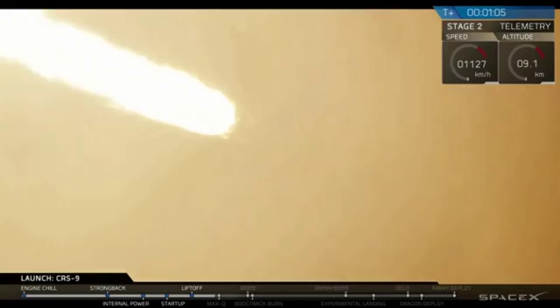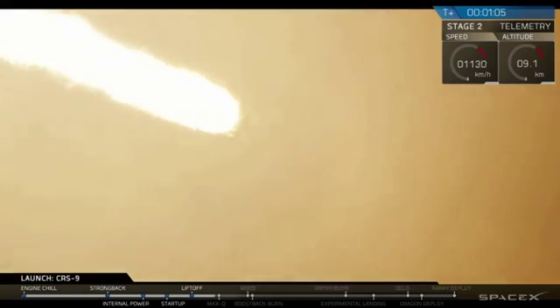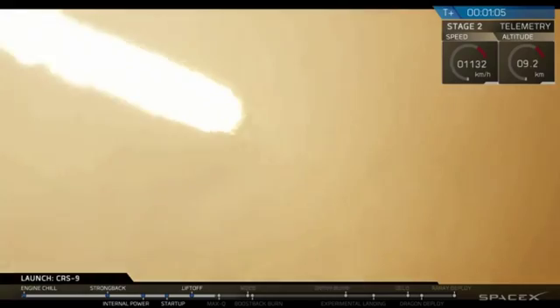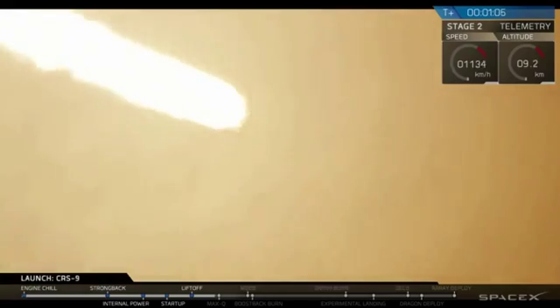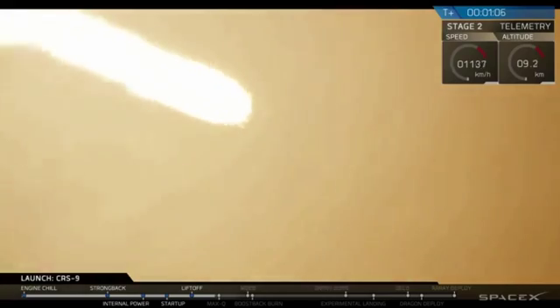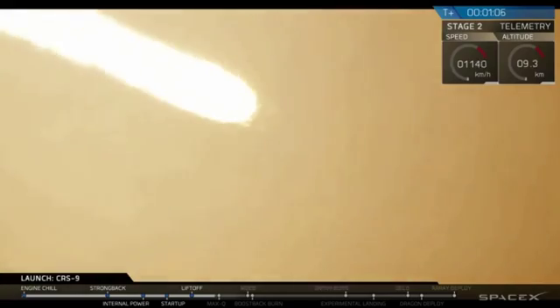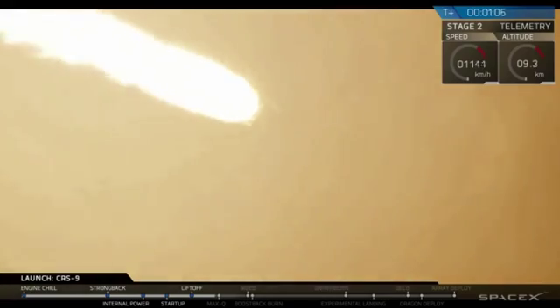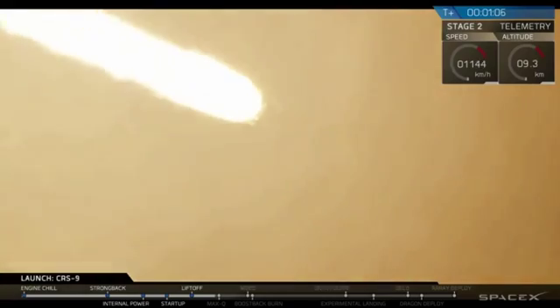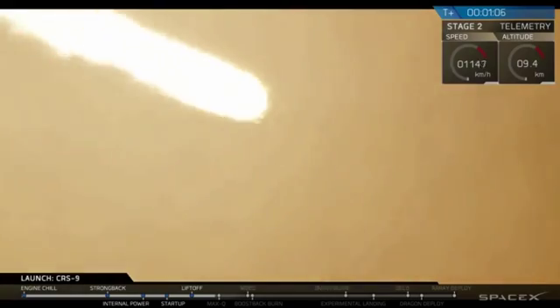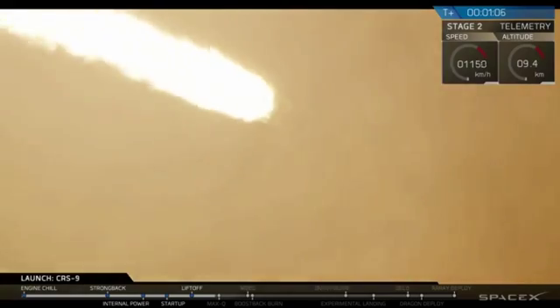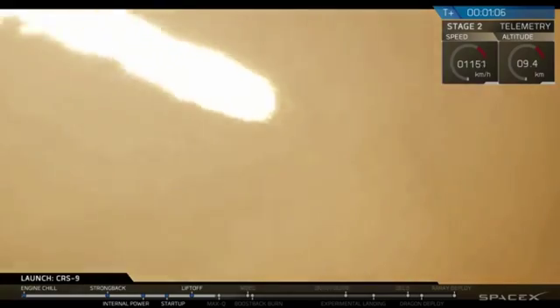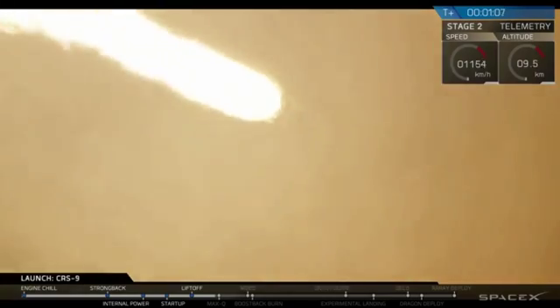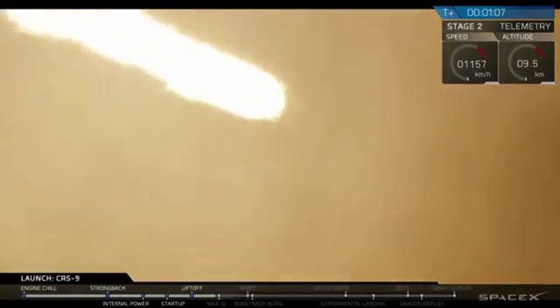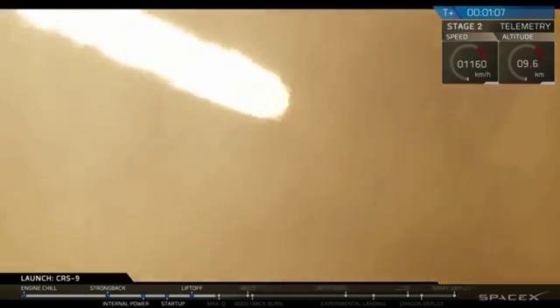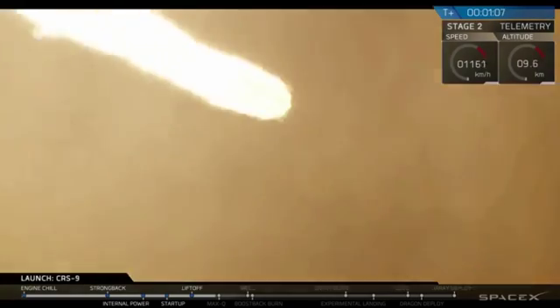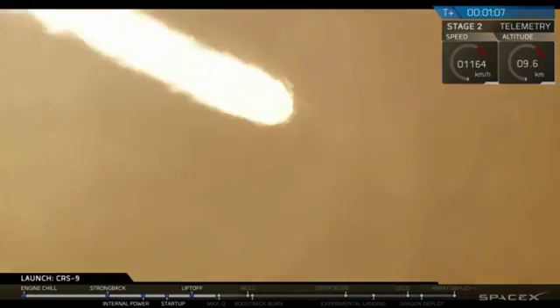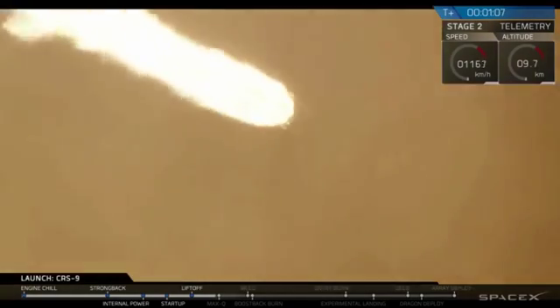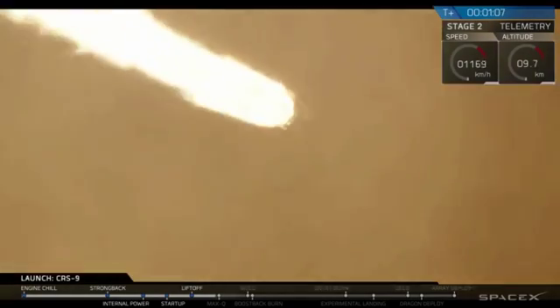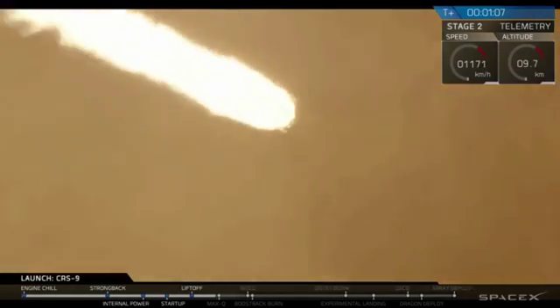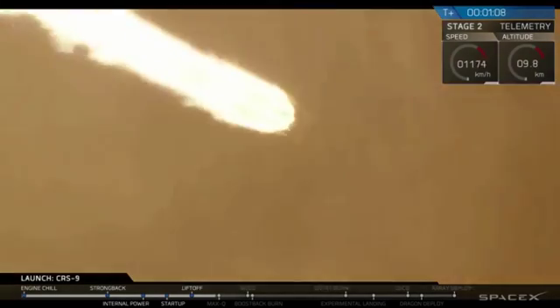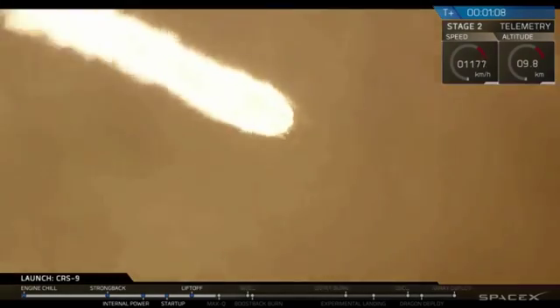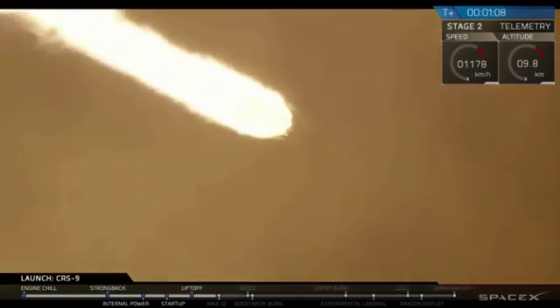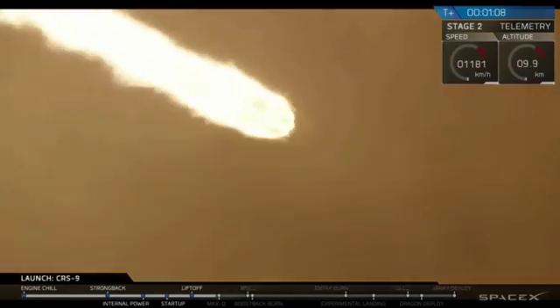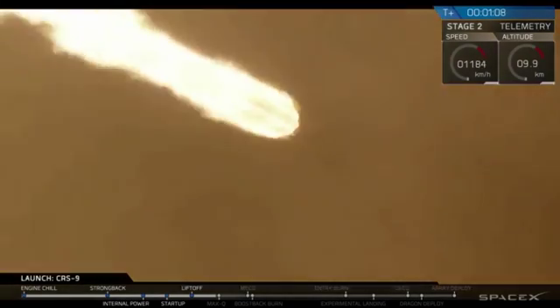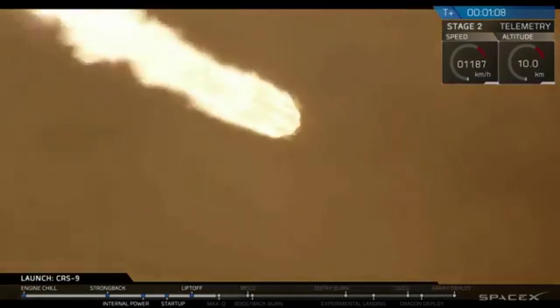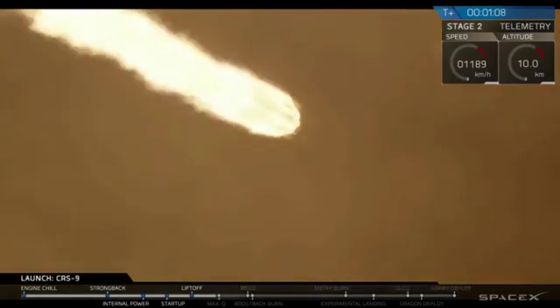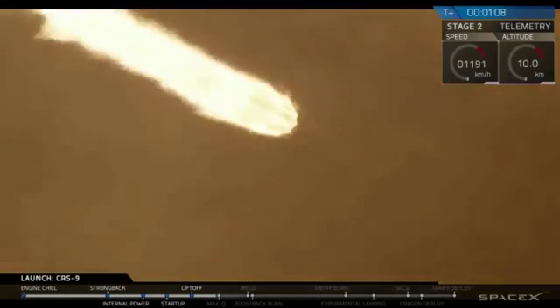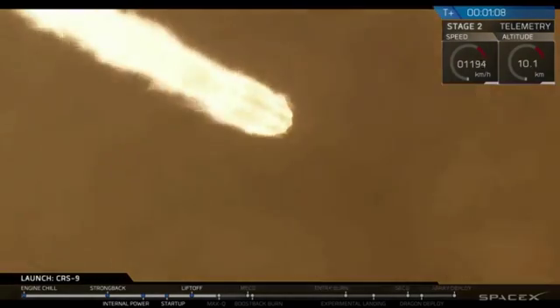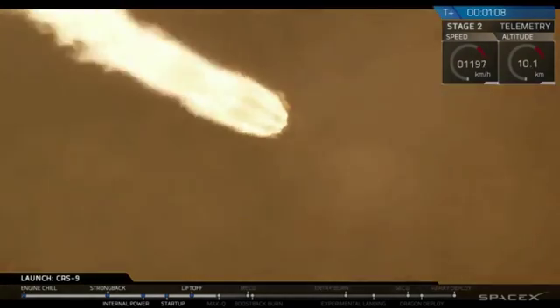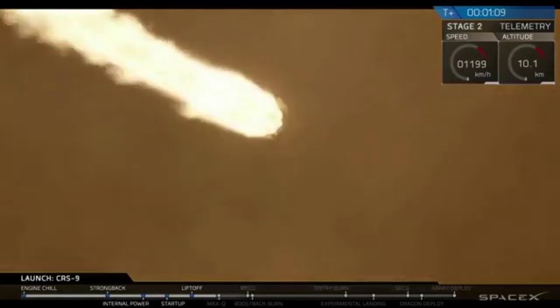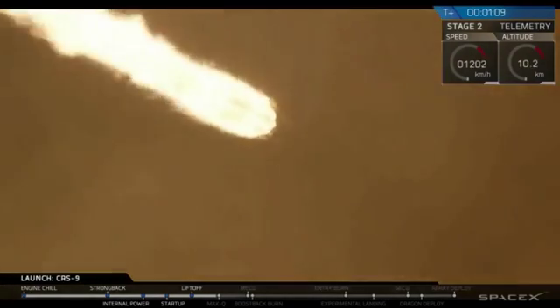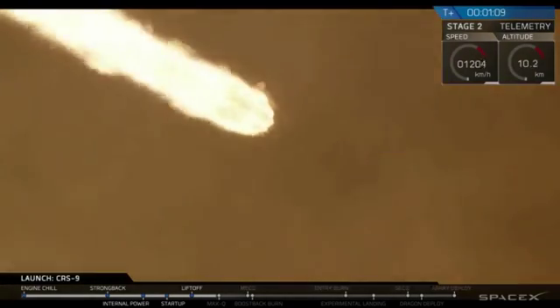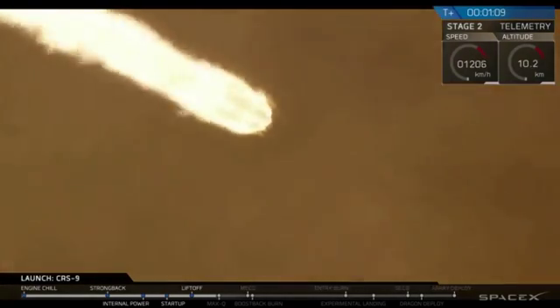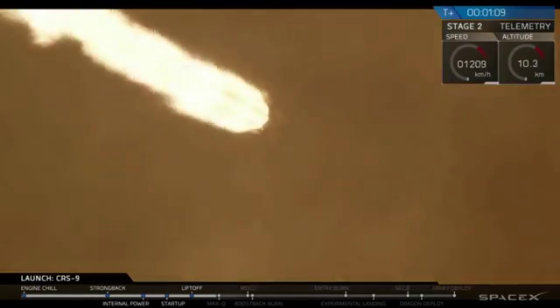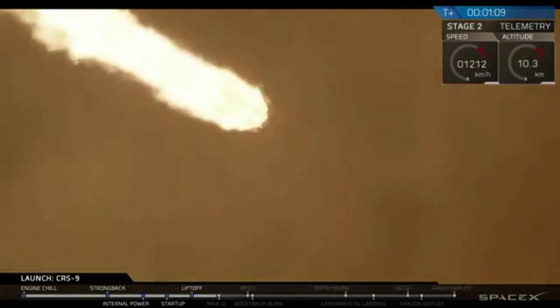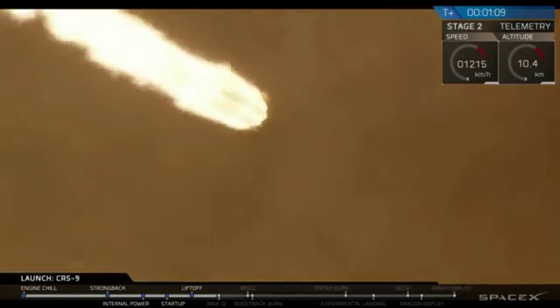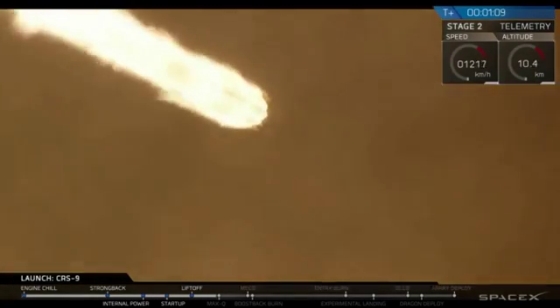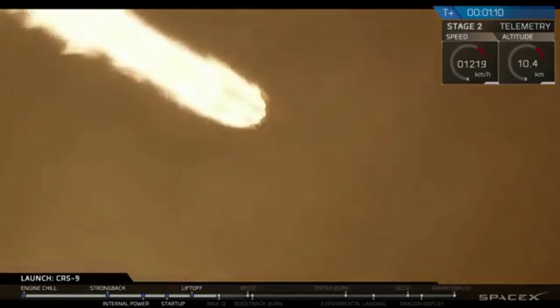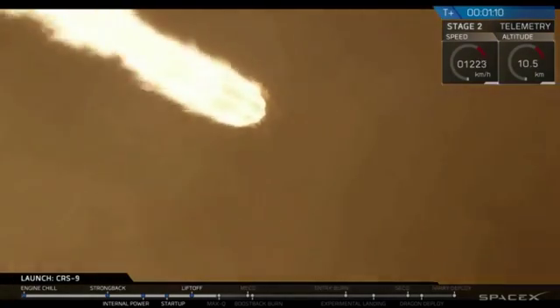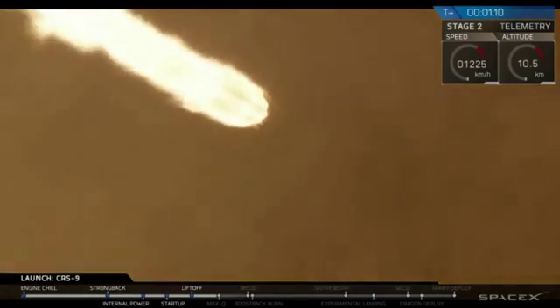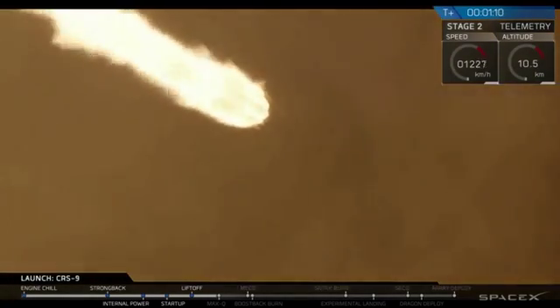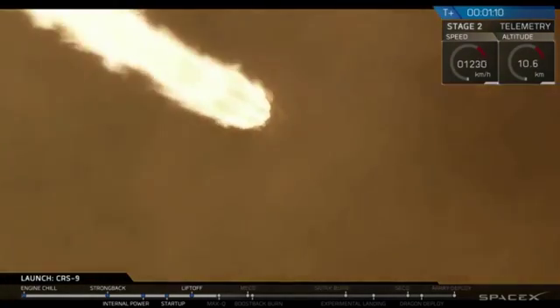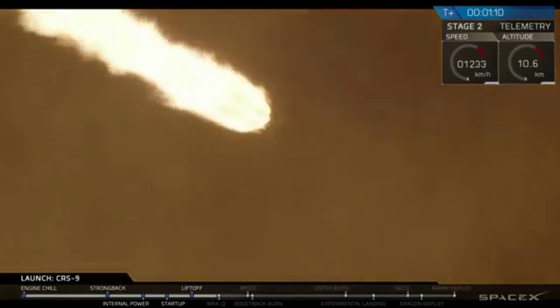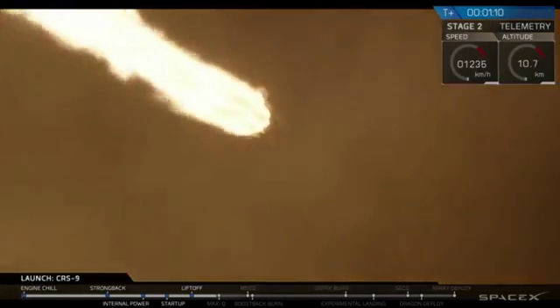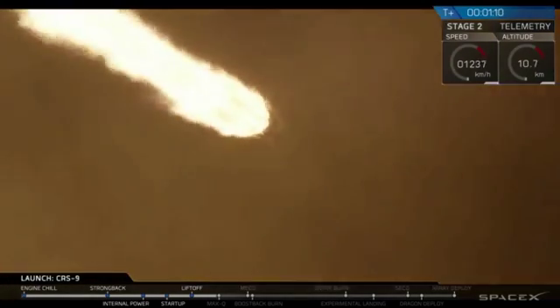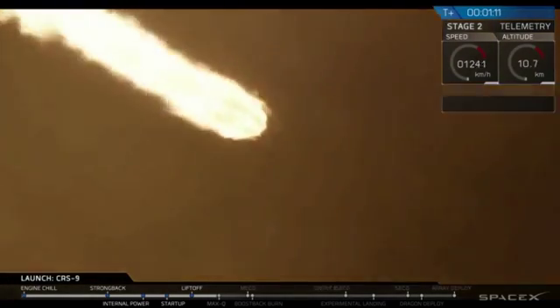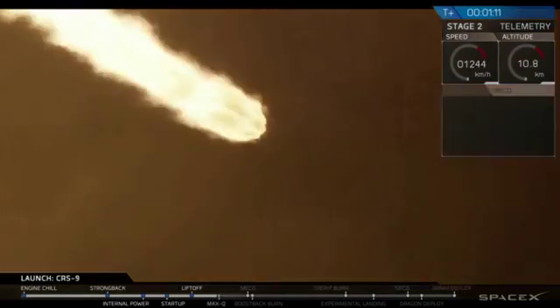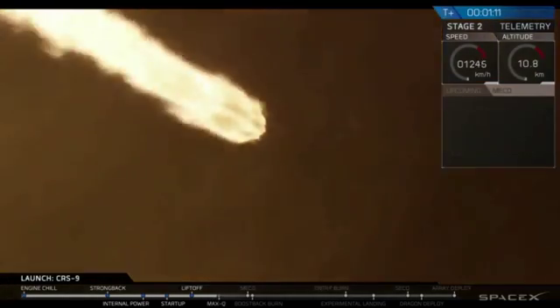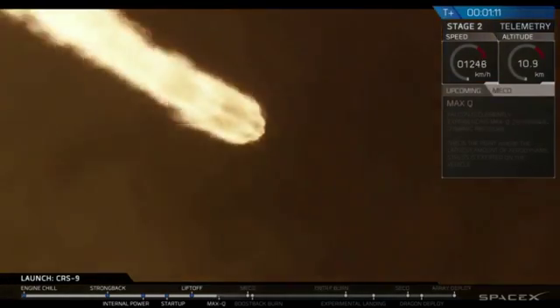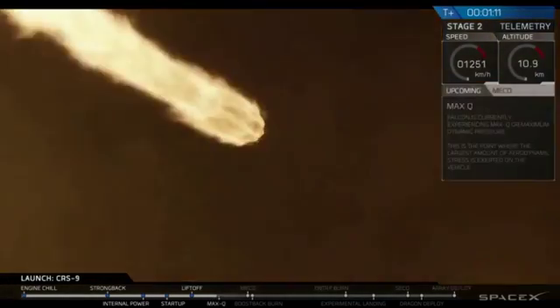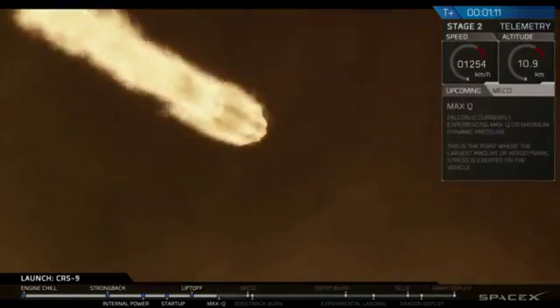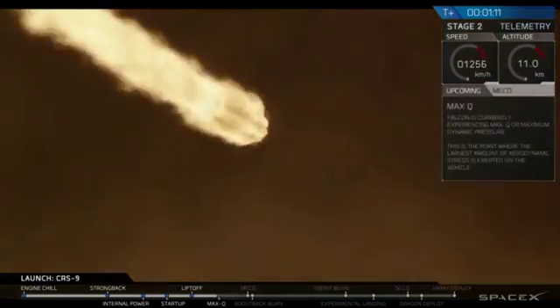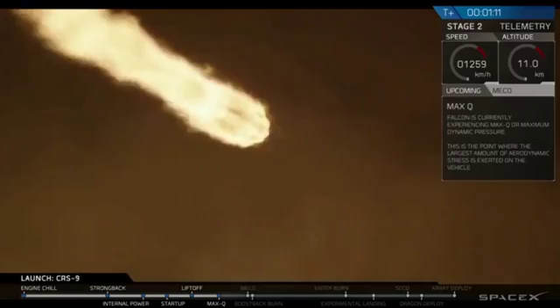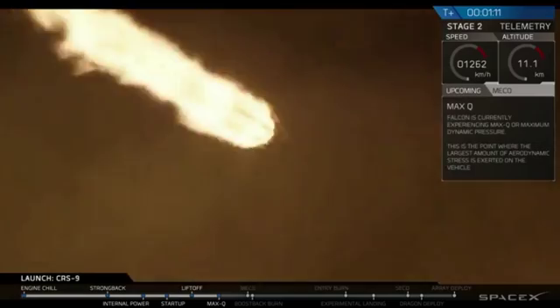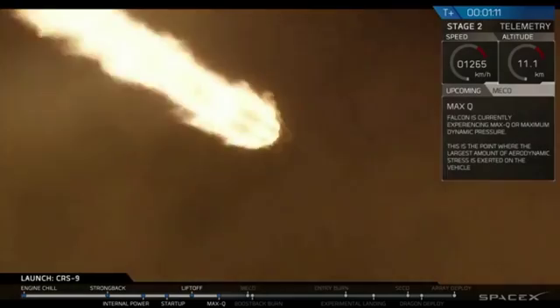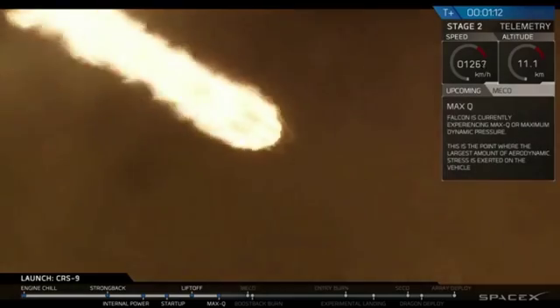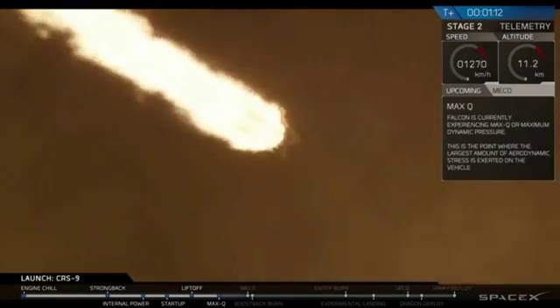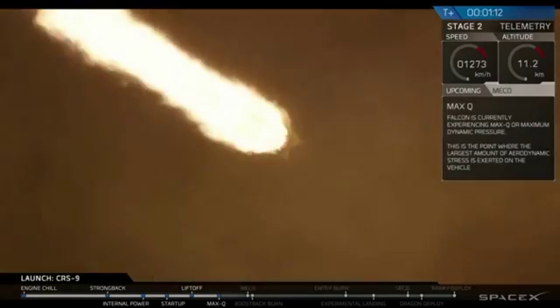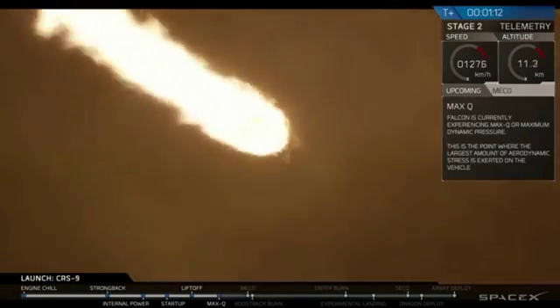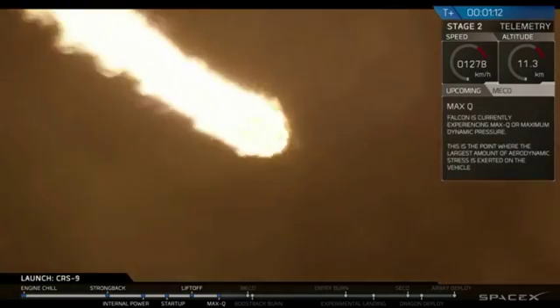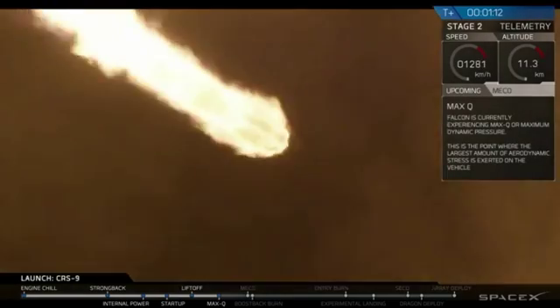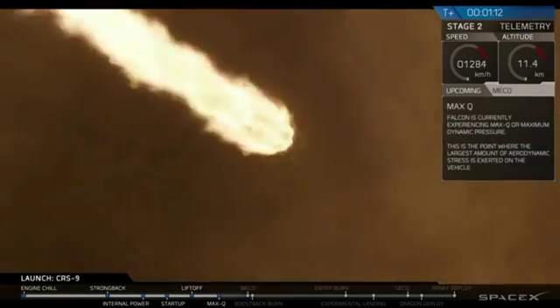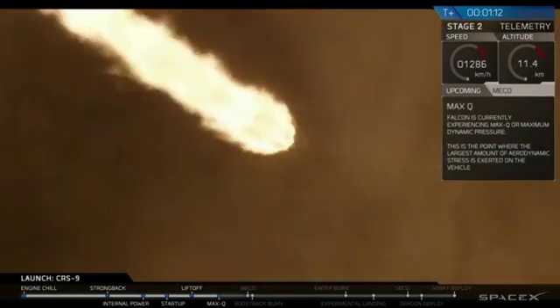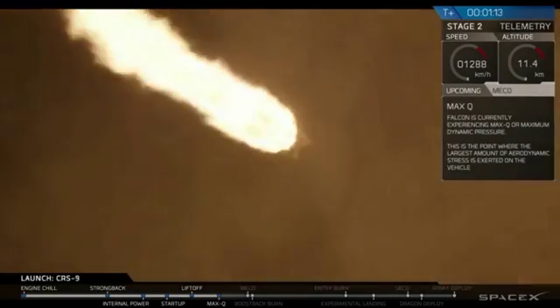Coming up we have Max-Q, about another second or so — one of the highest stress states in the vehicle.